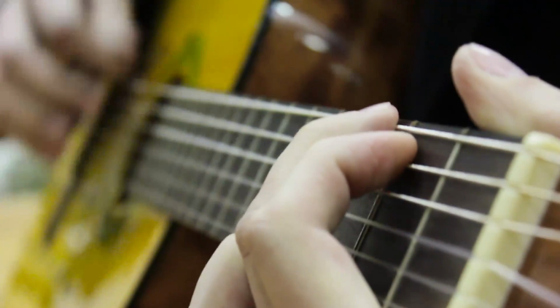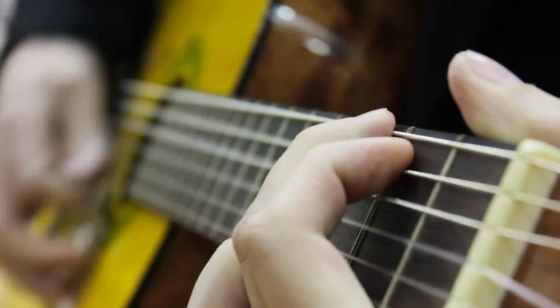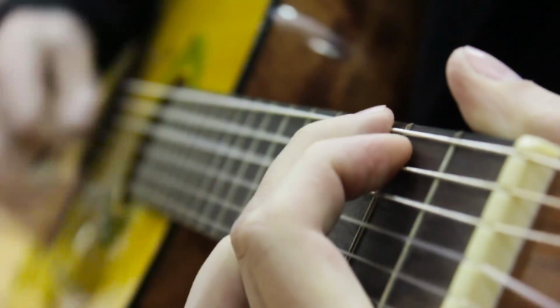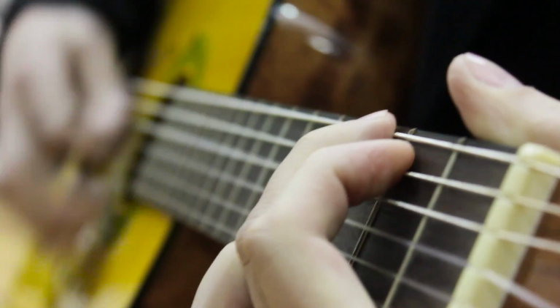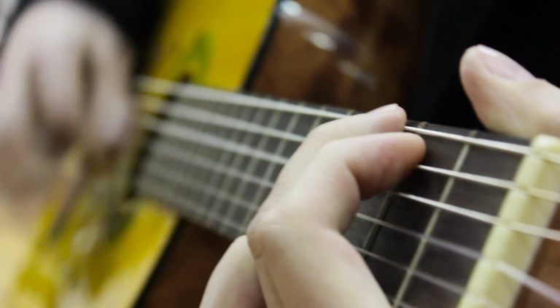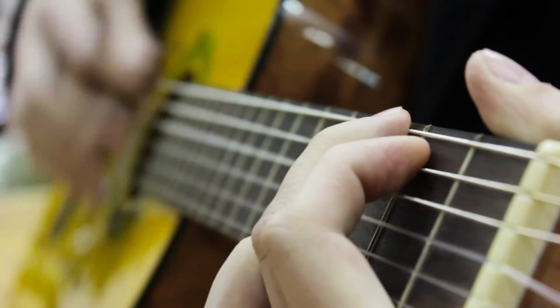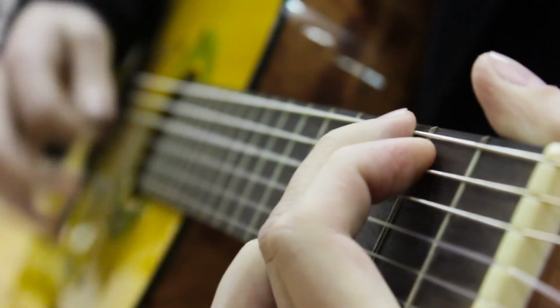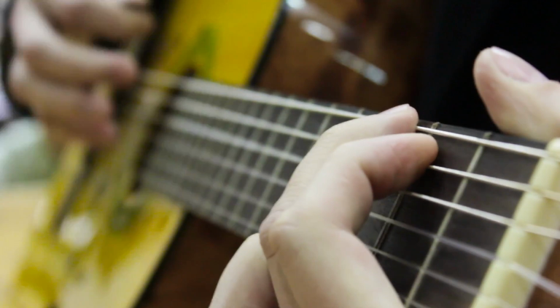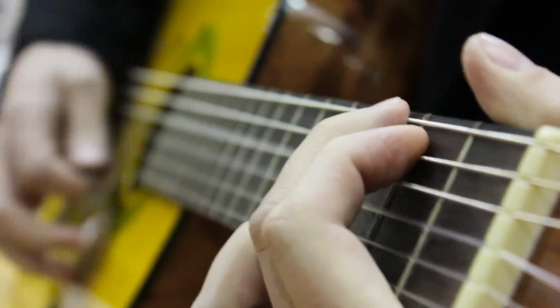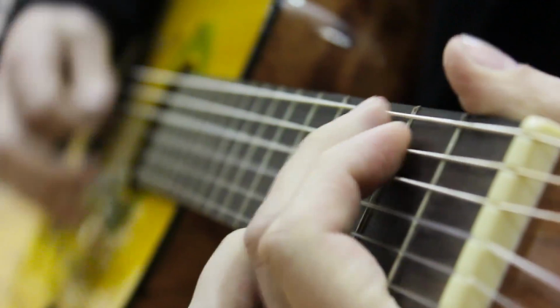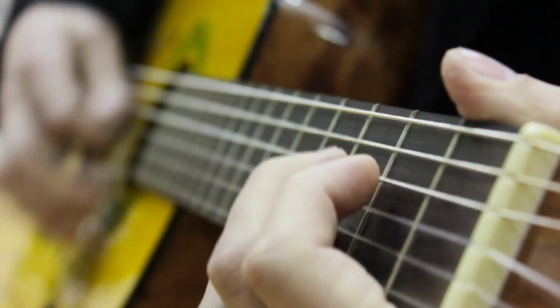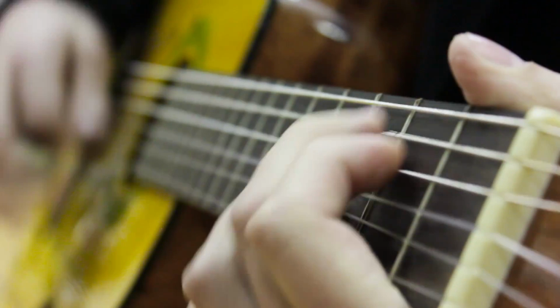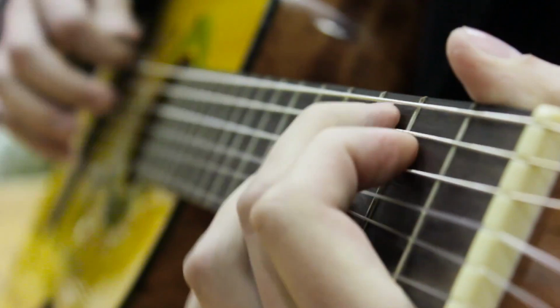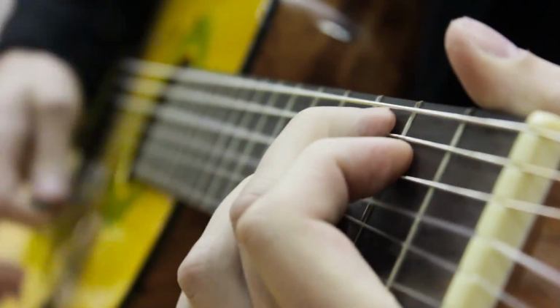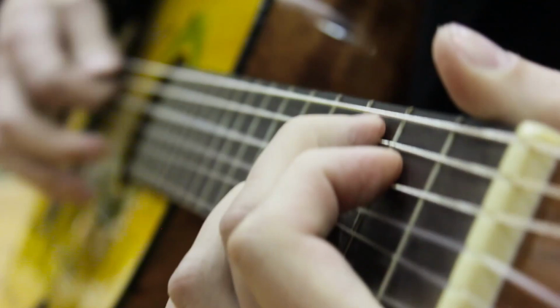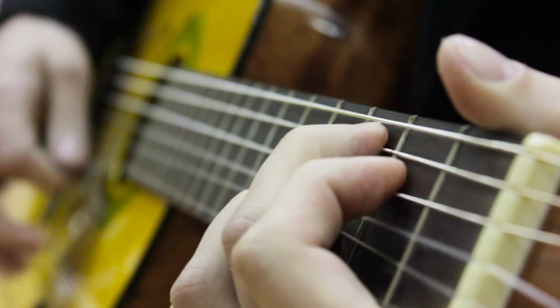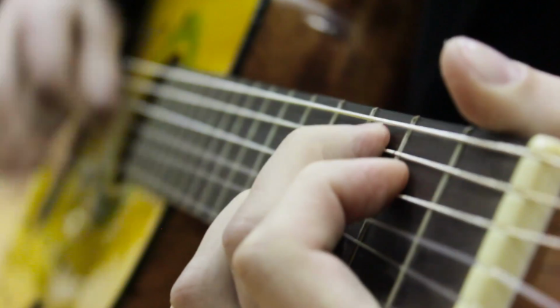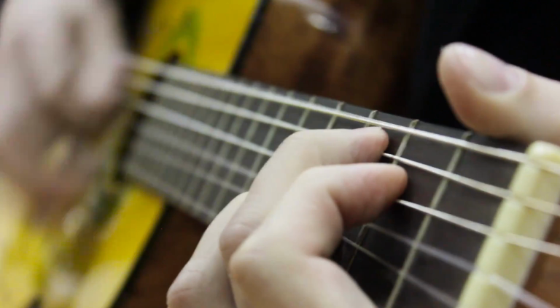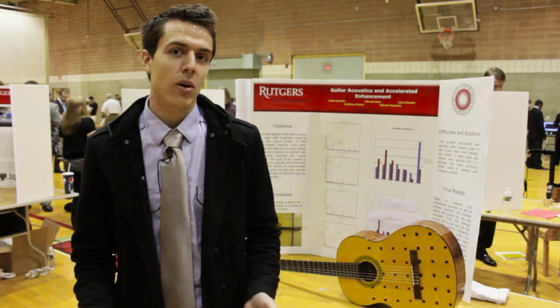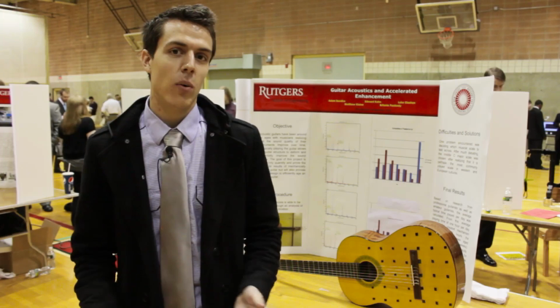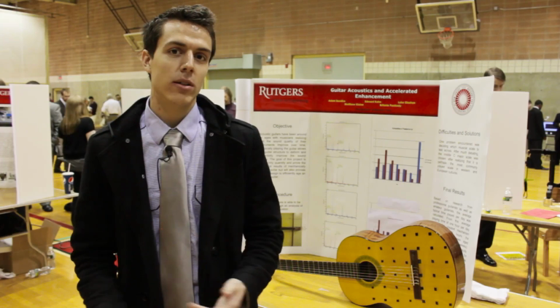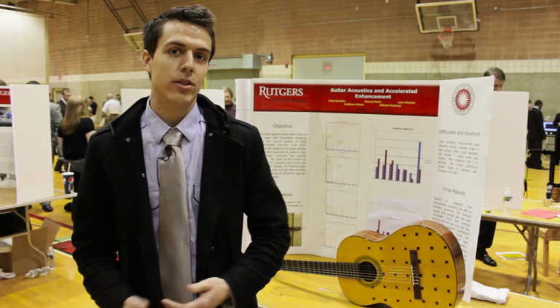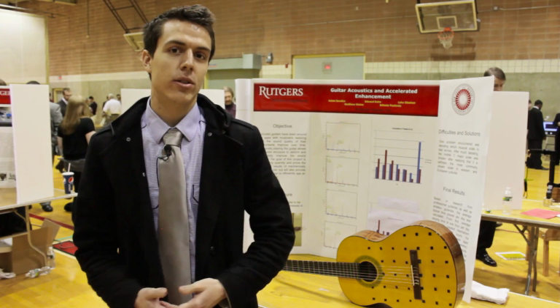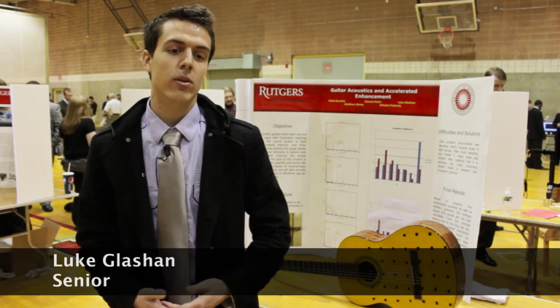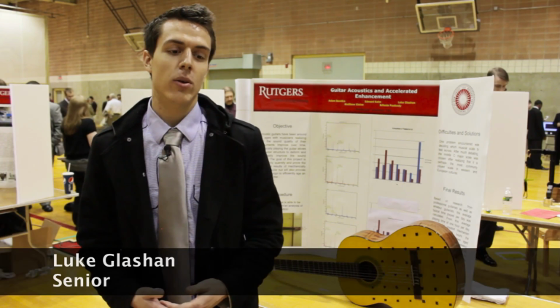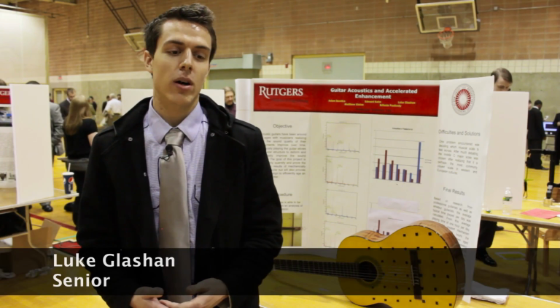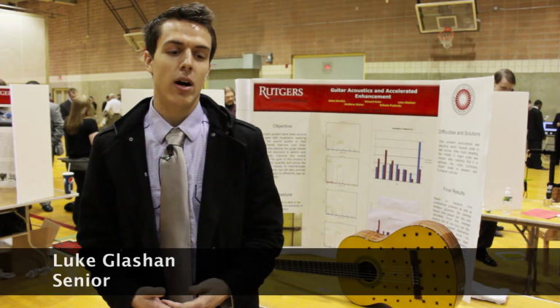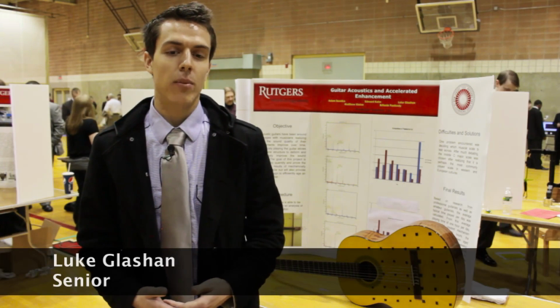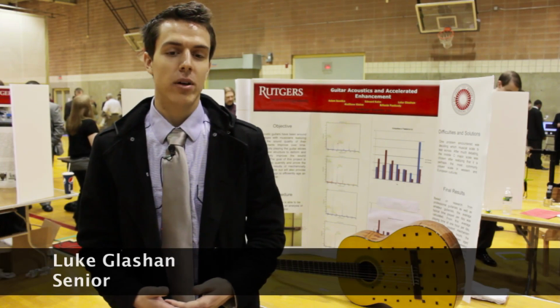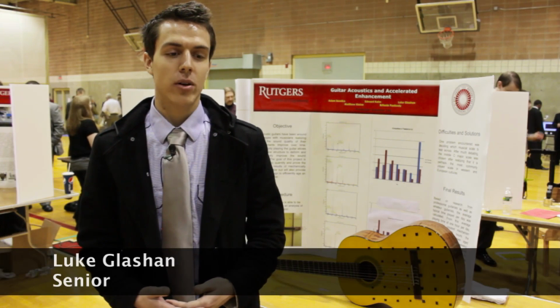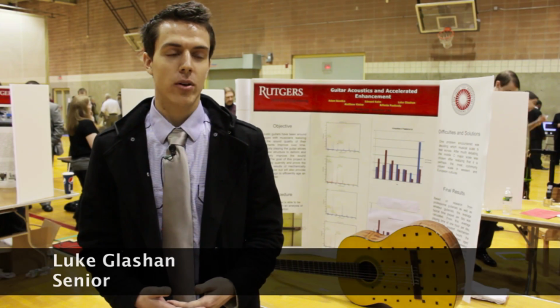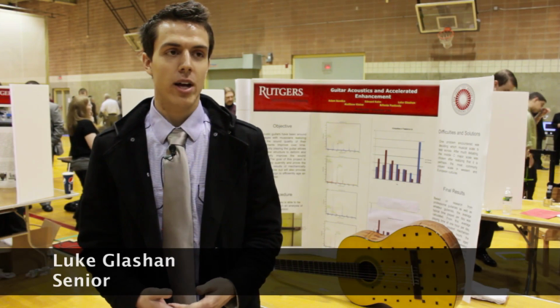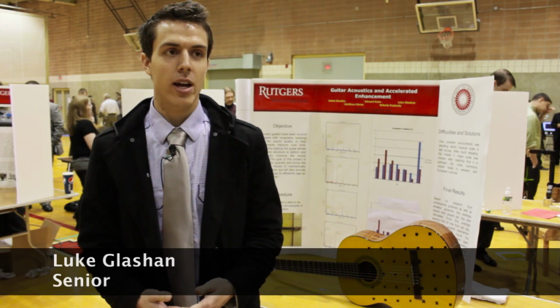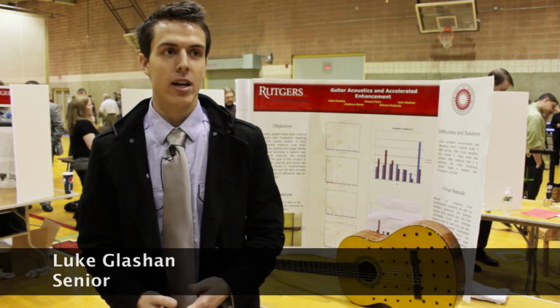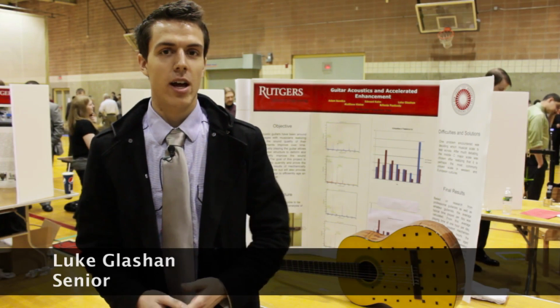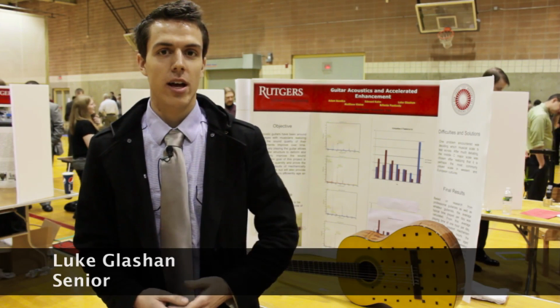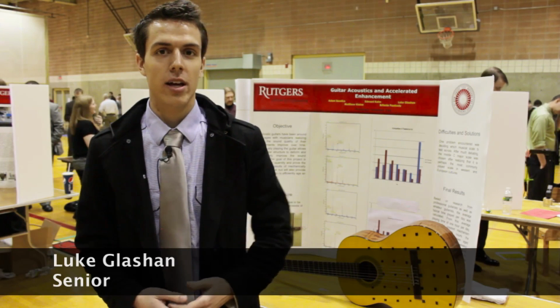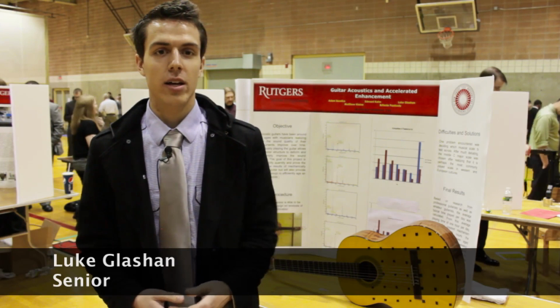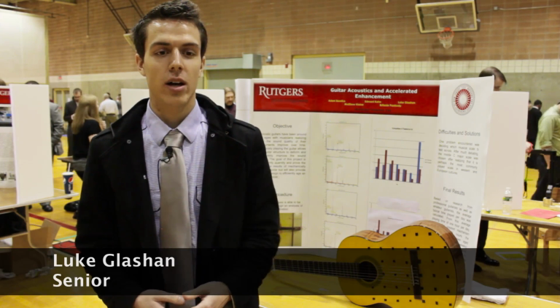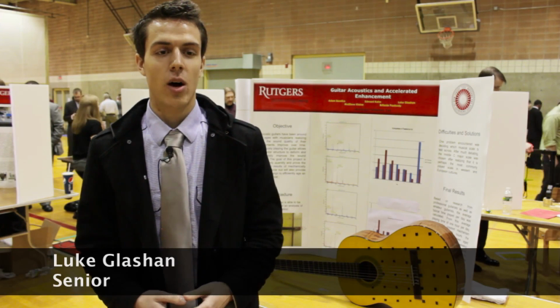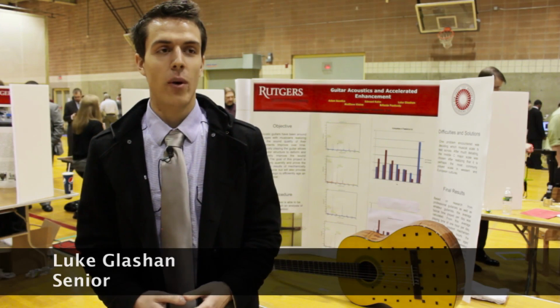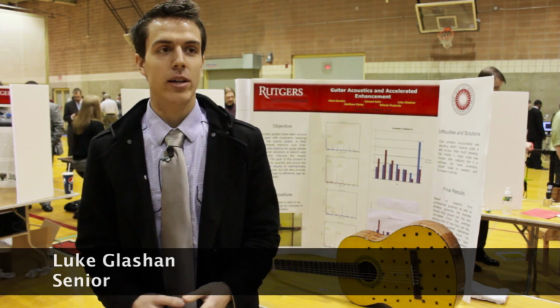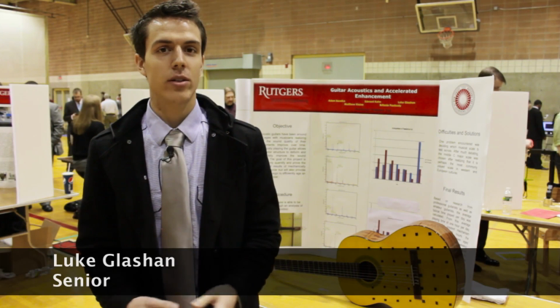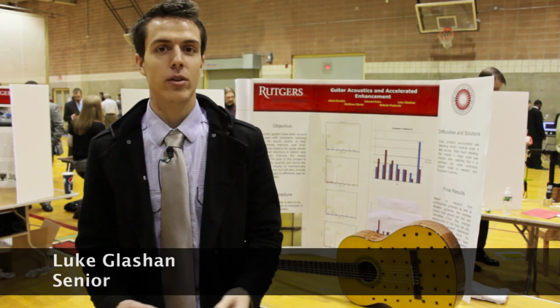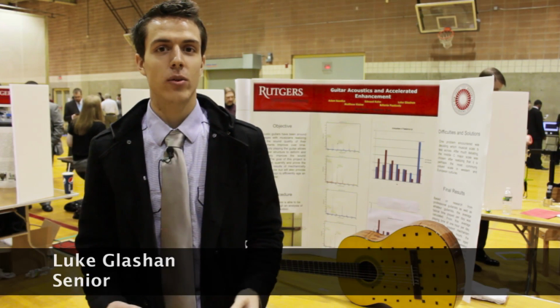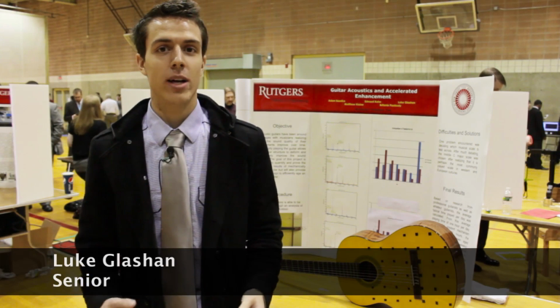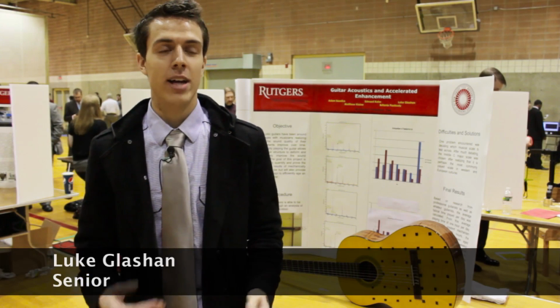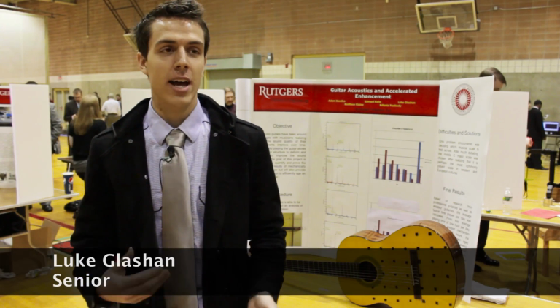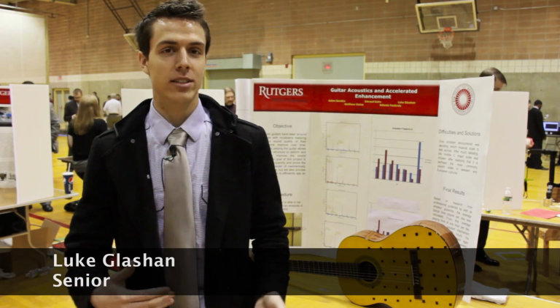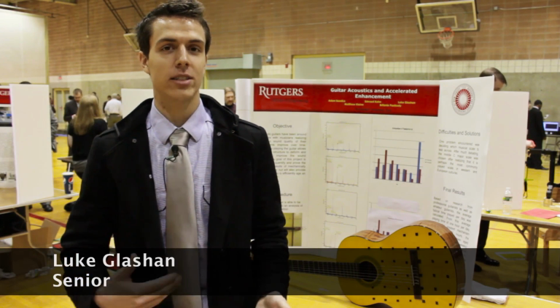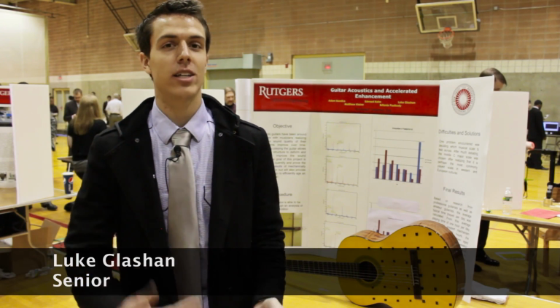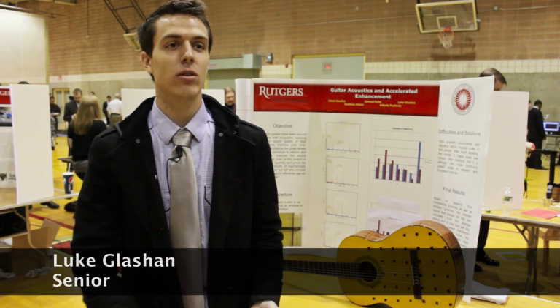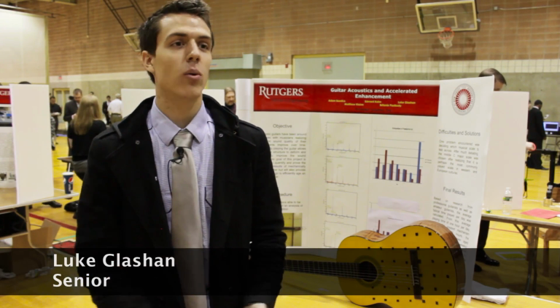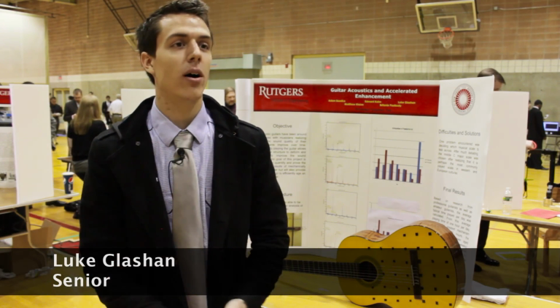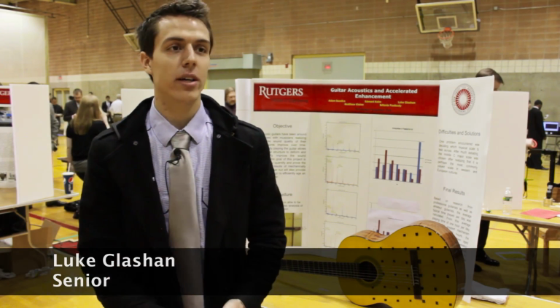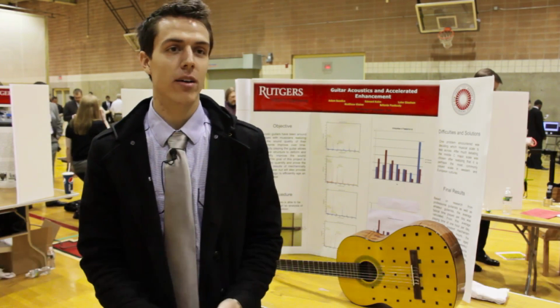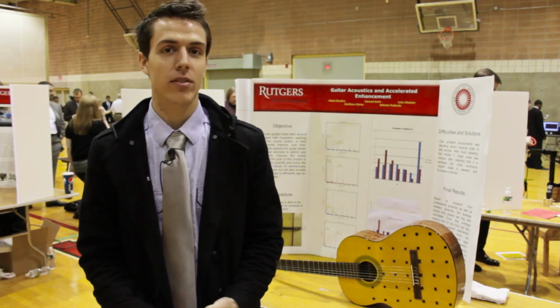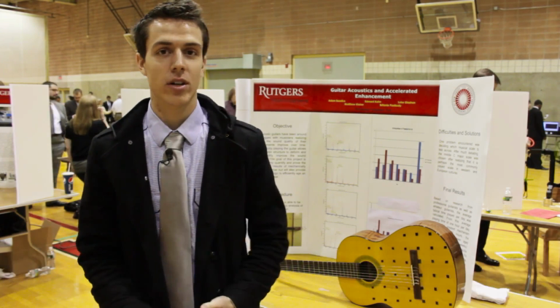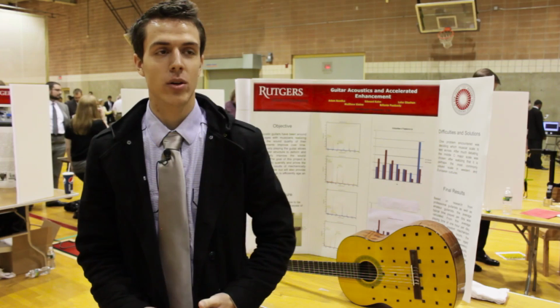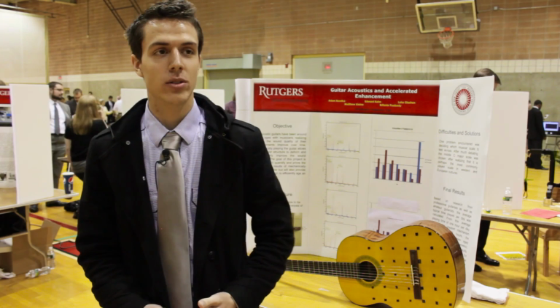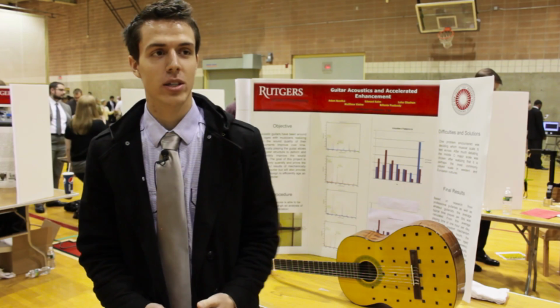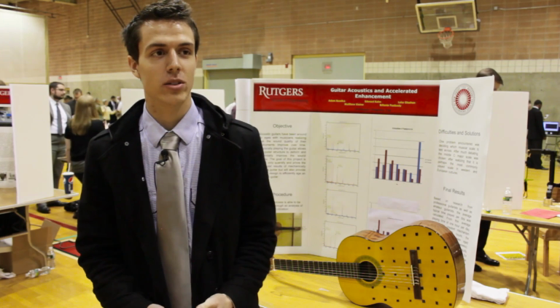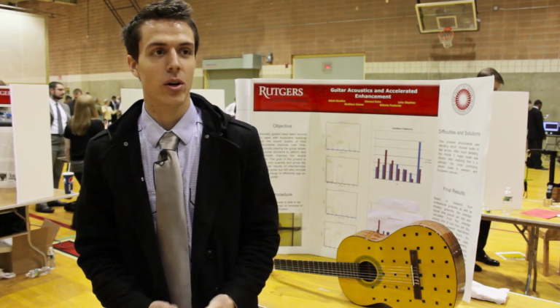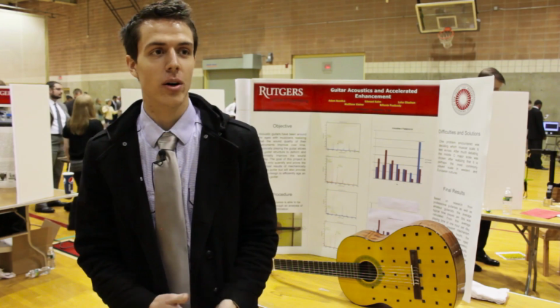The objective of our project was to create a way to enhance the sound quality of an acoustic guitar.